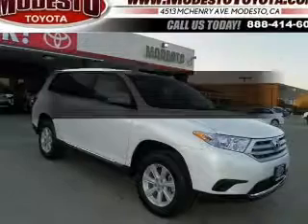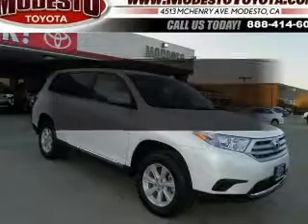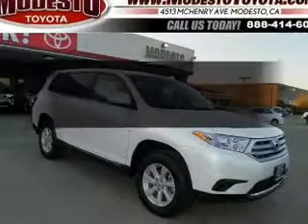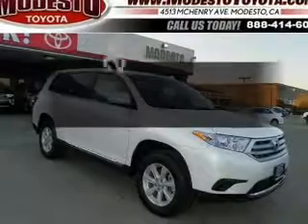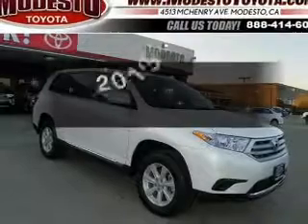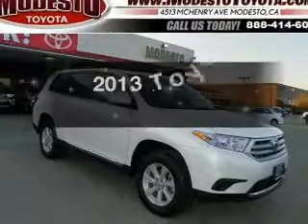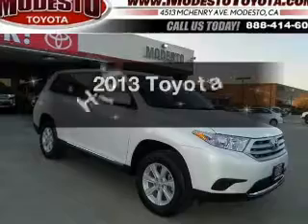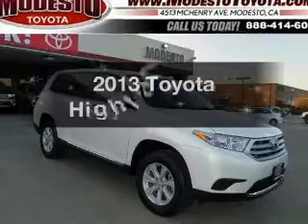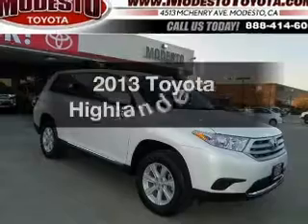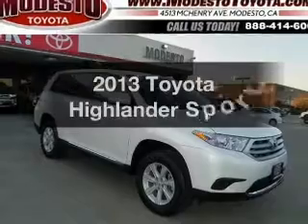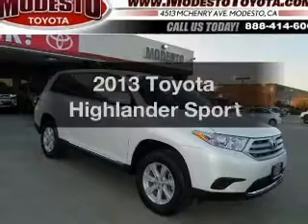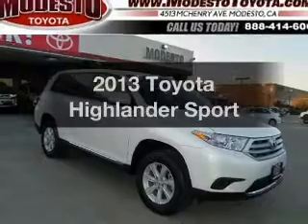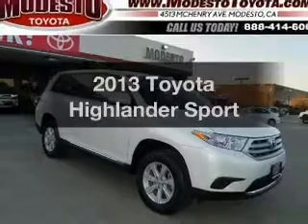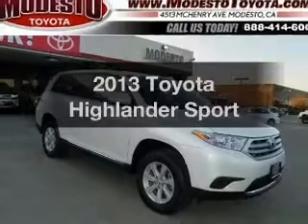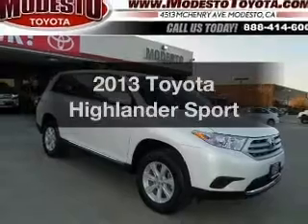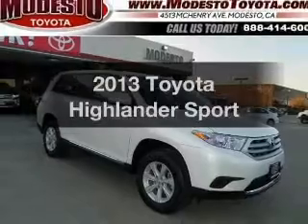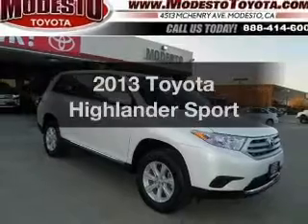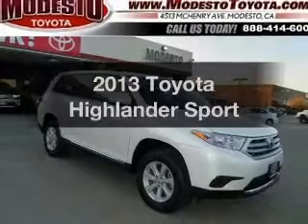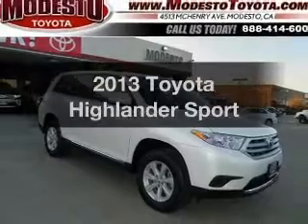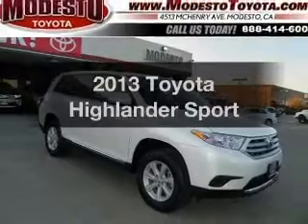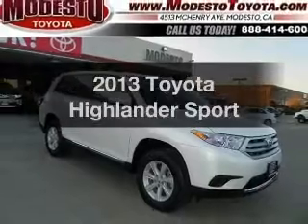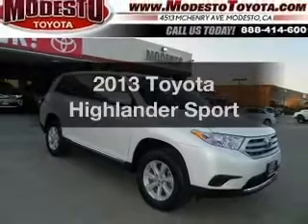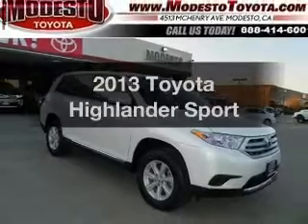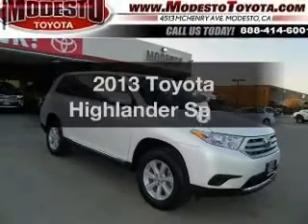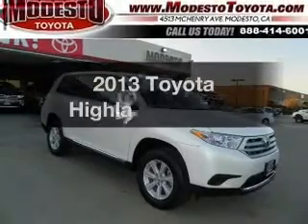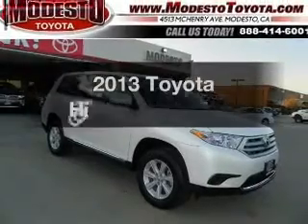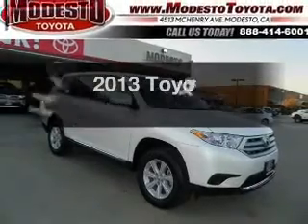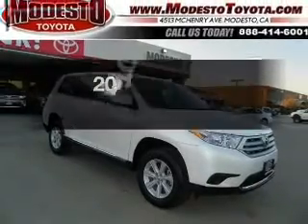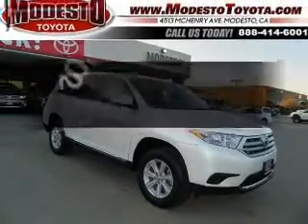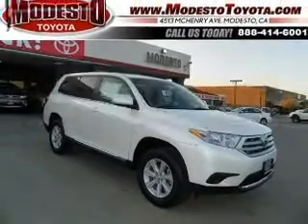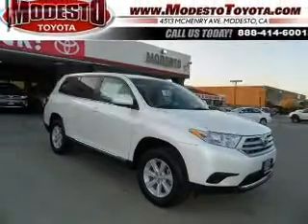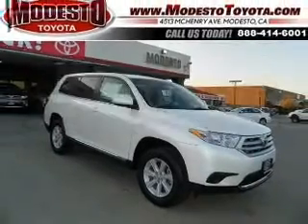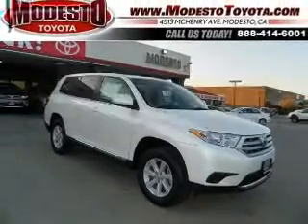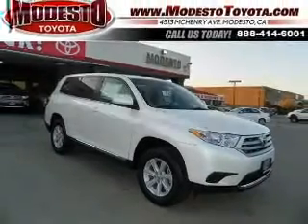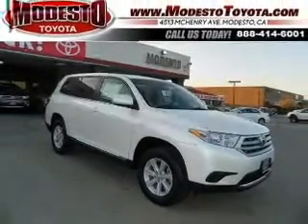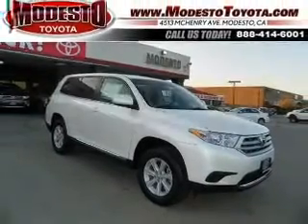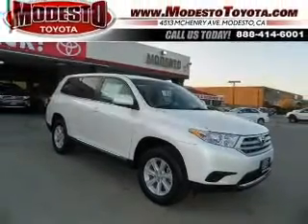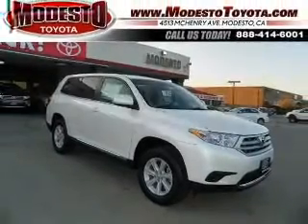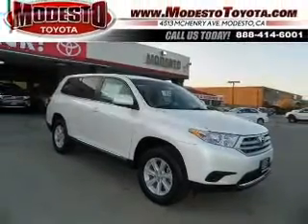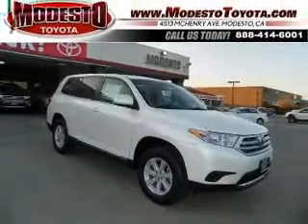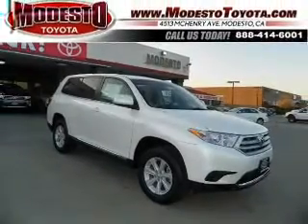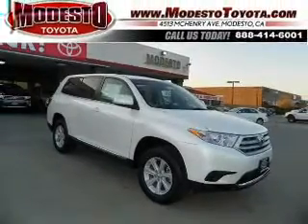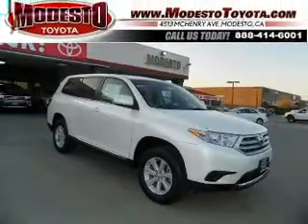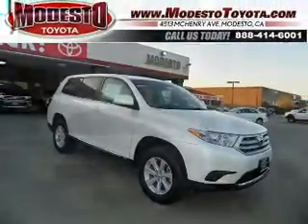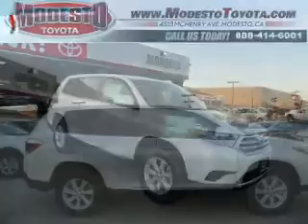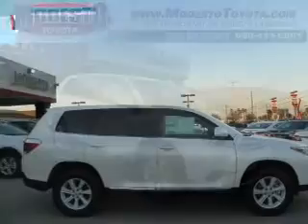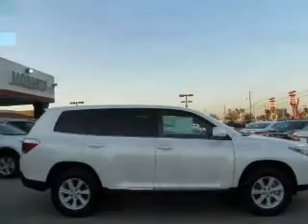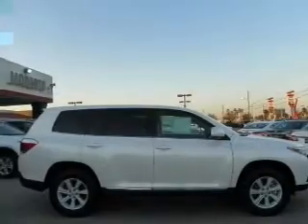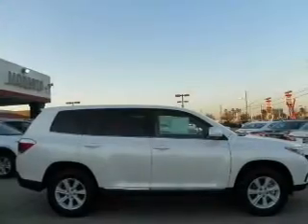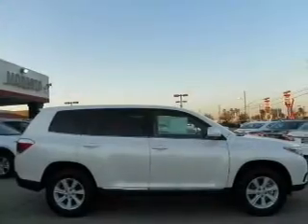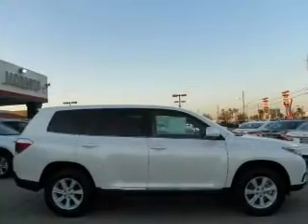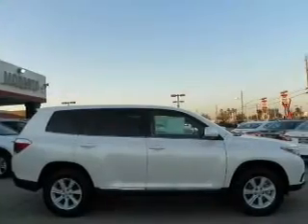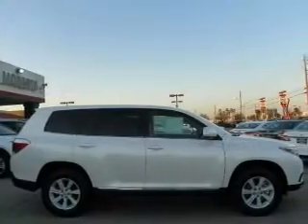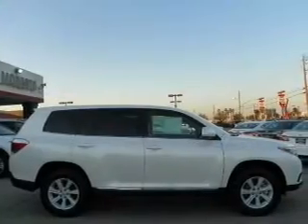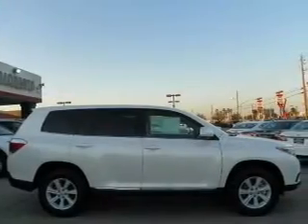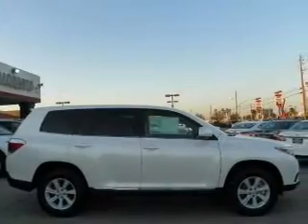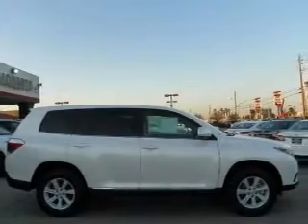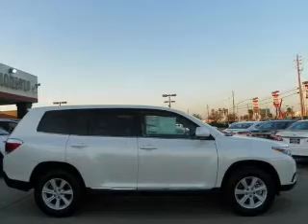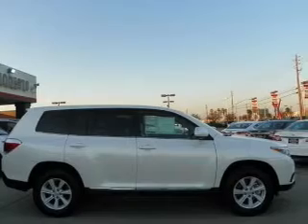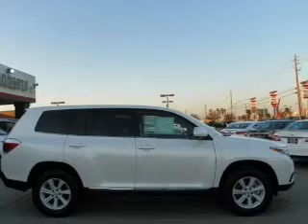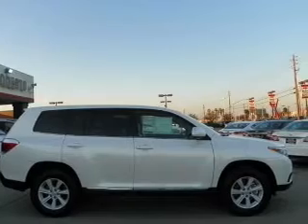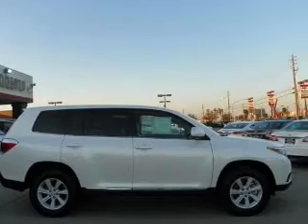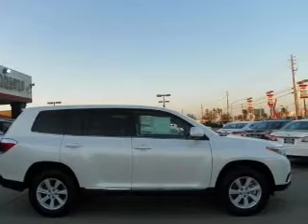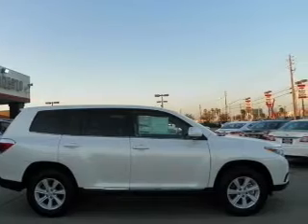Get noticed in this 2013 Toyota Highlander. Everything you need under one roof with this great vehicle.